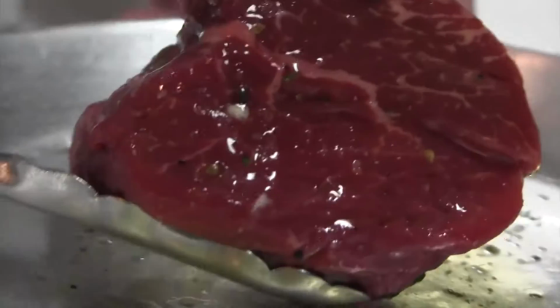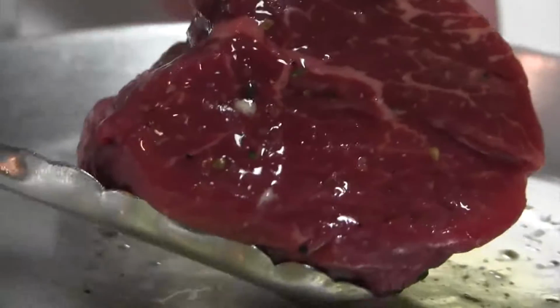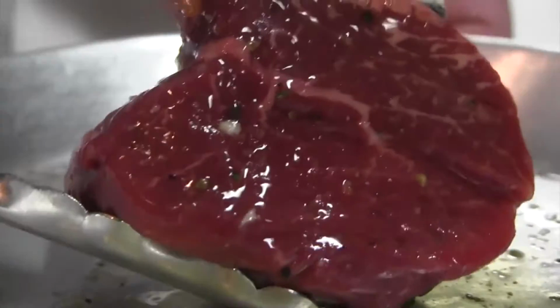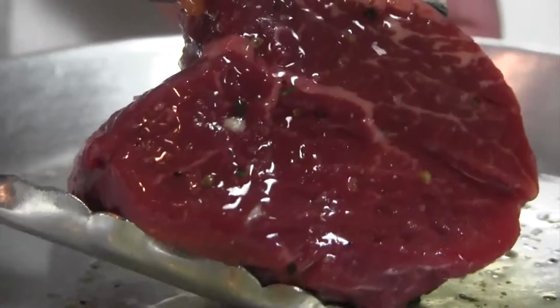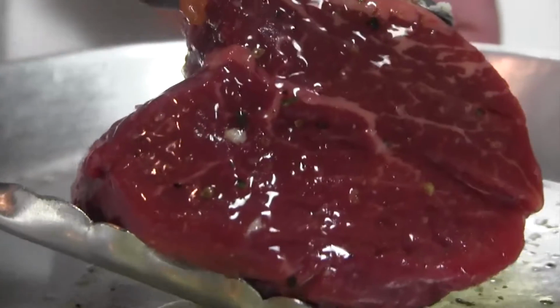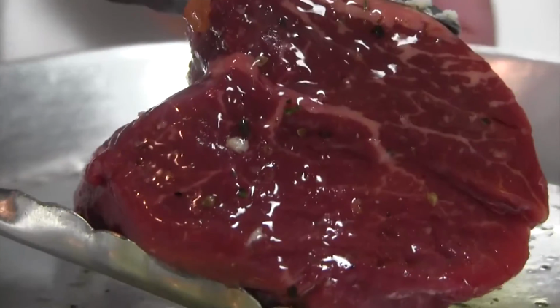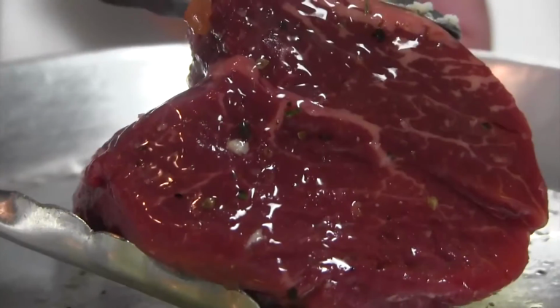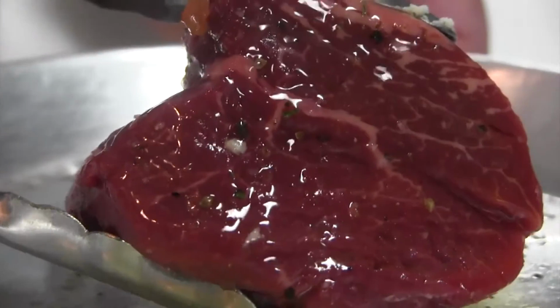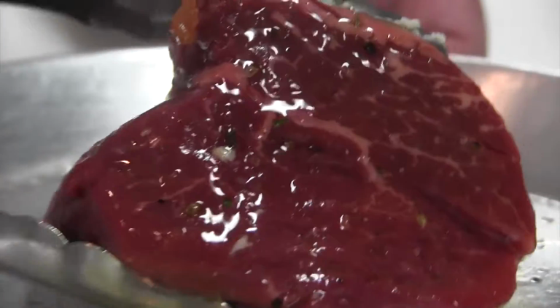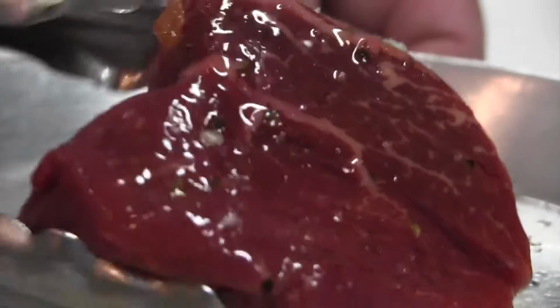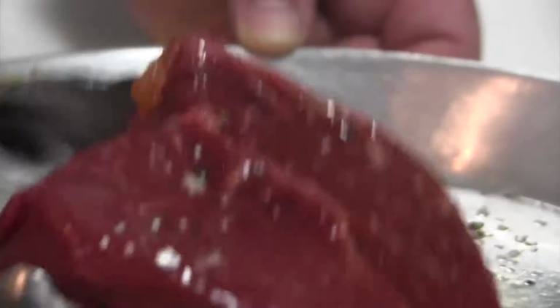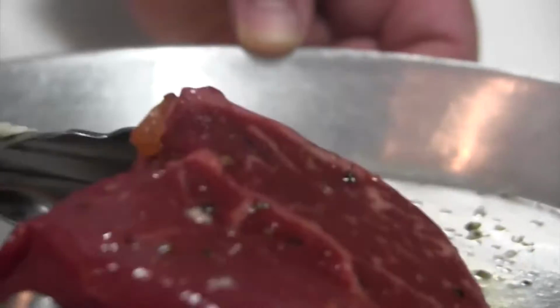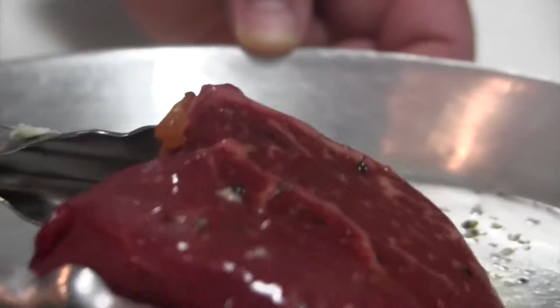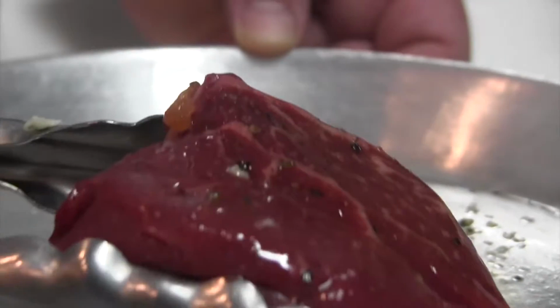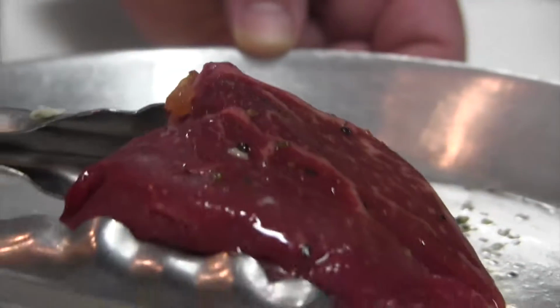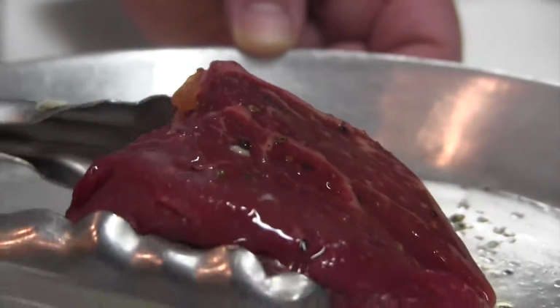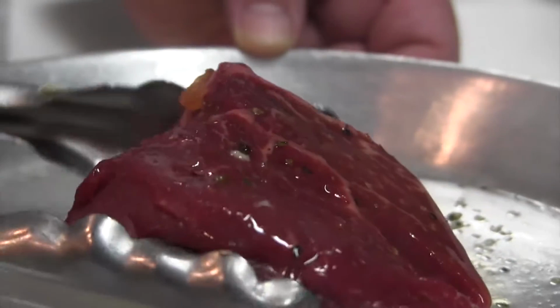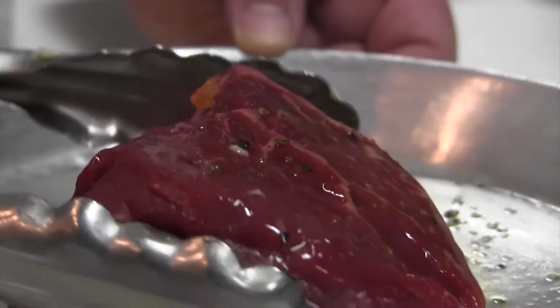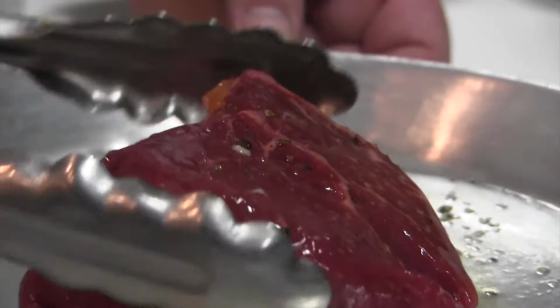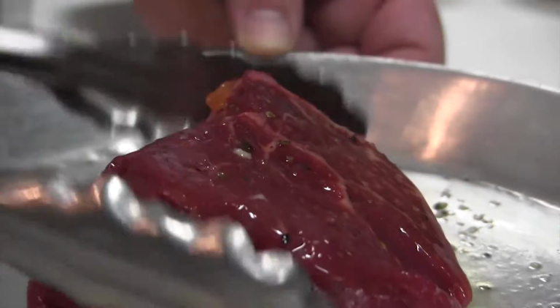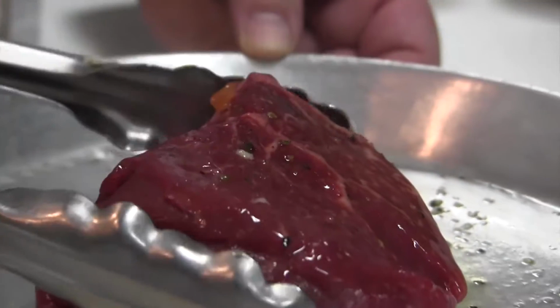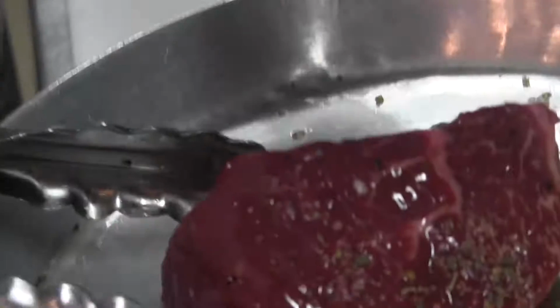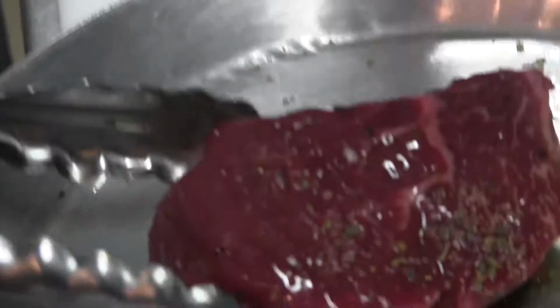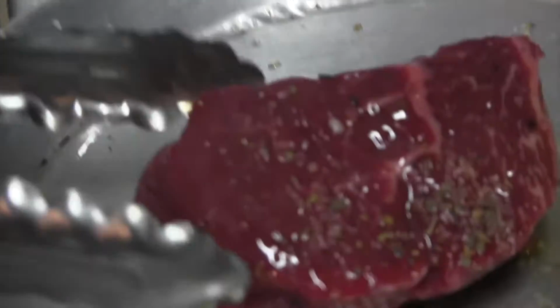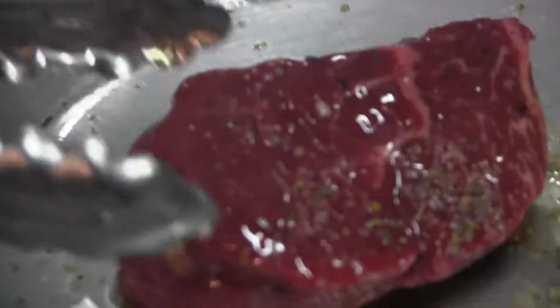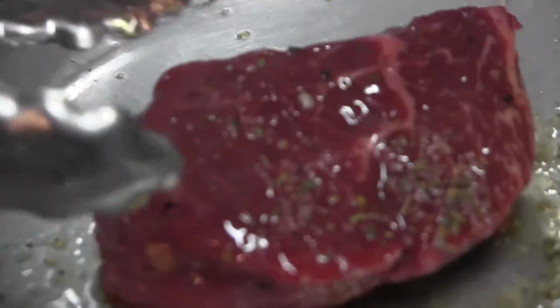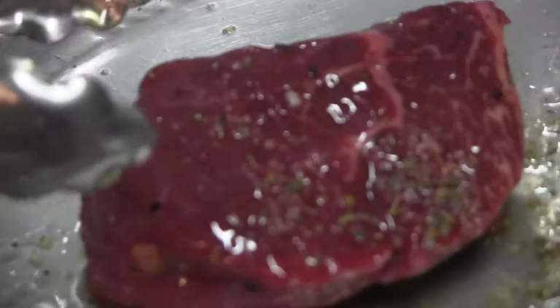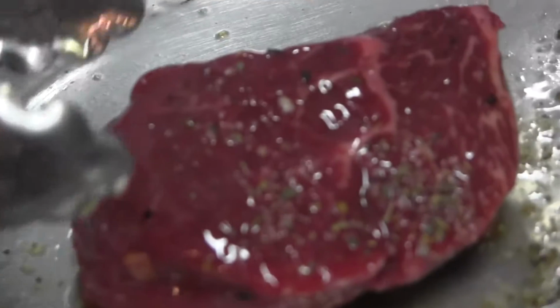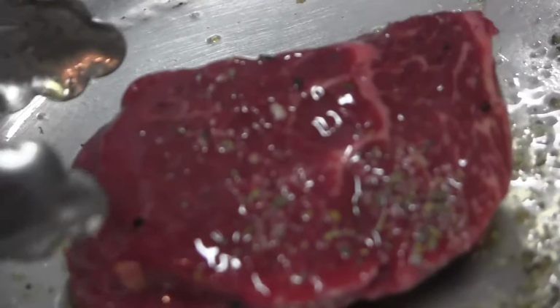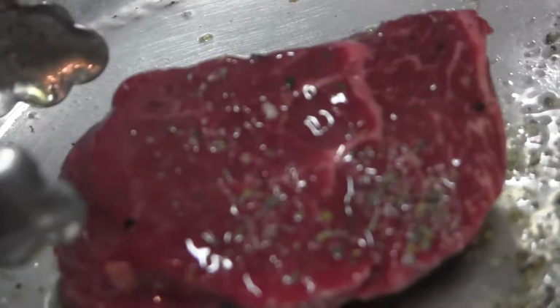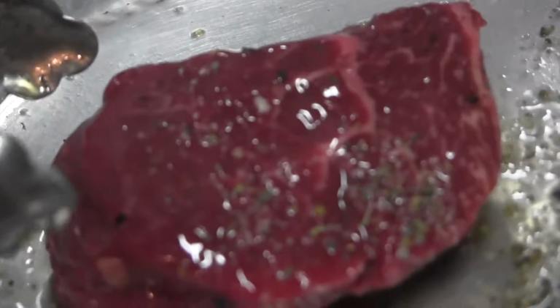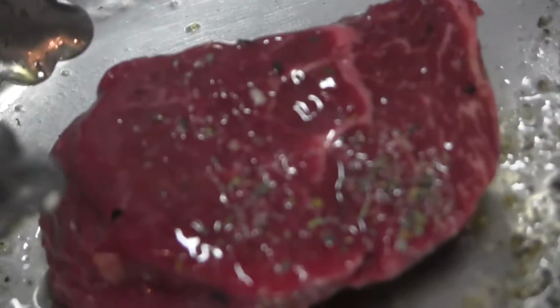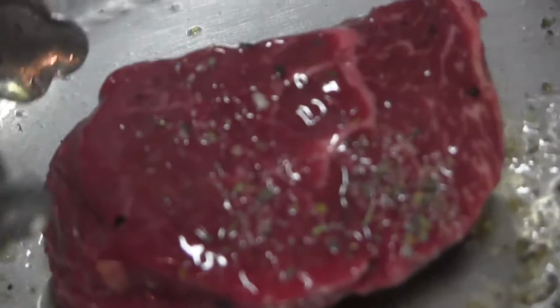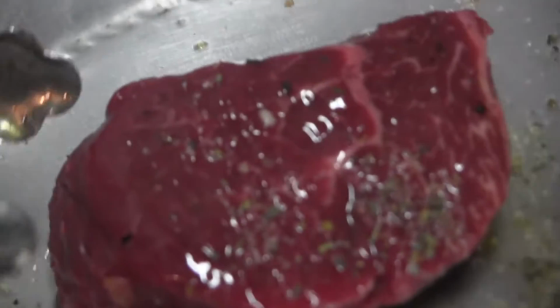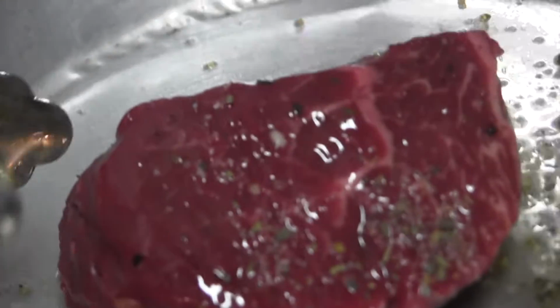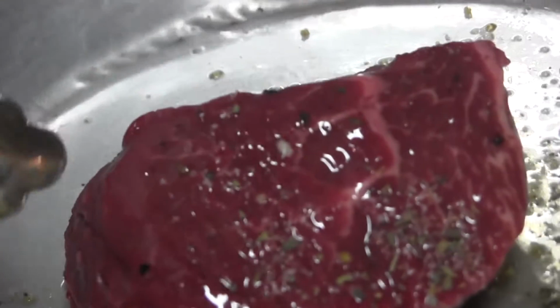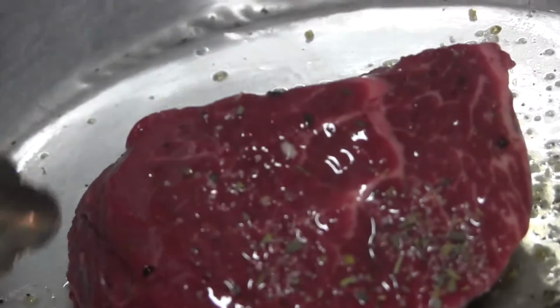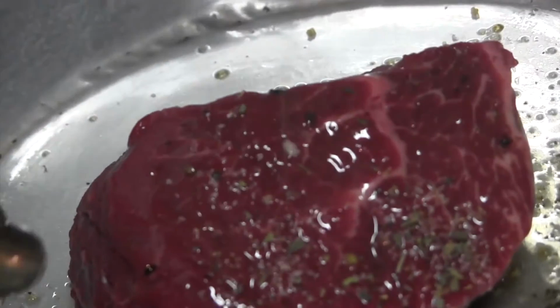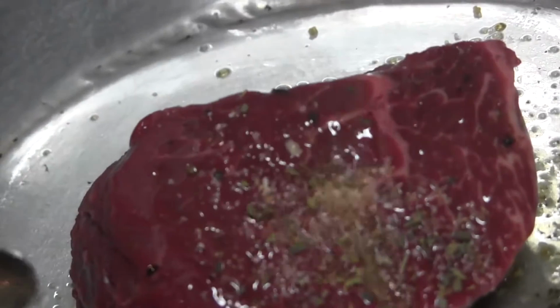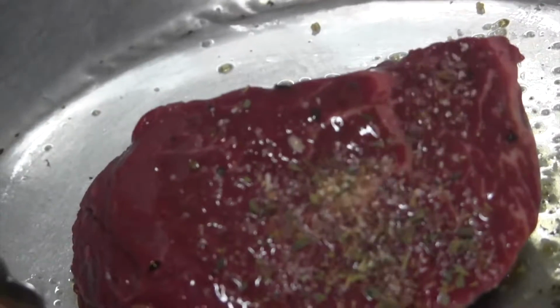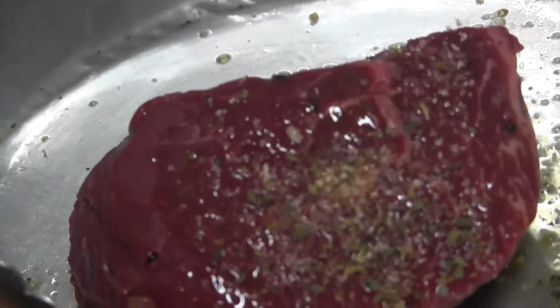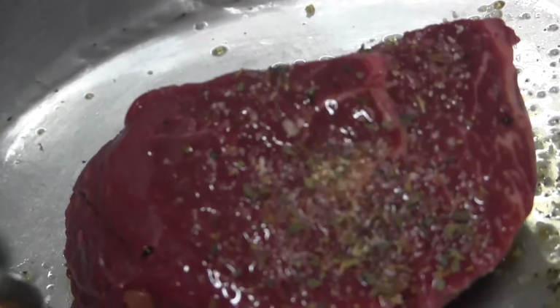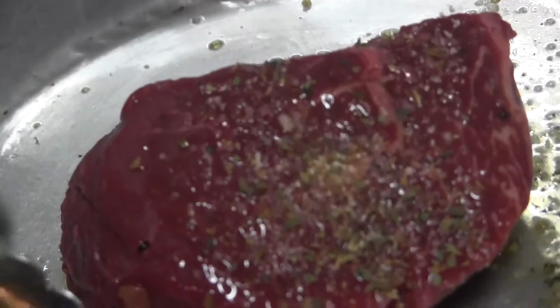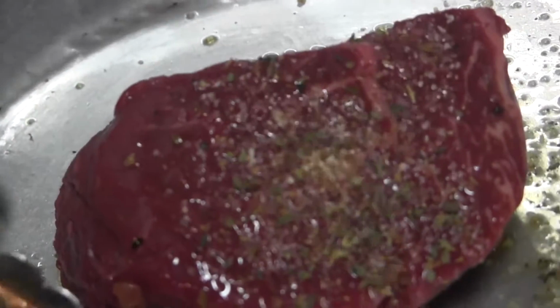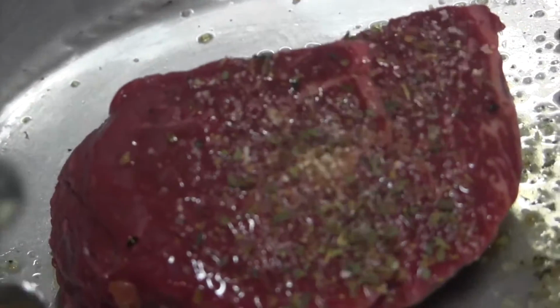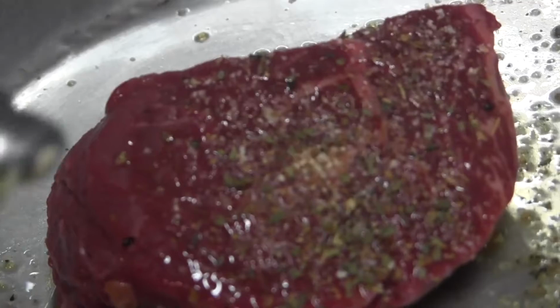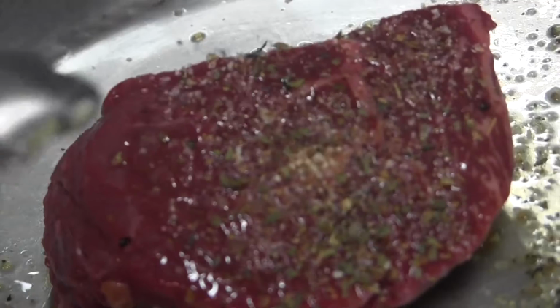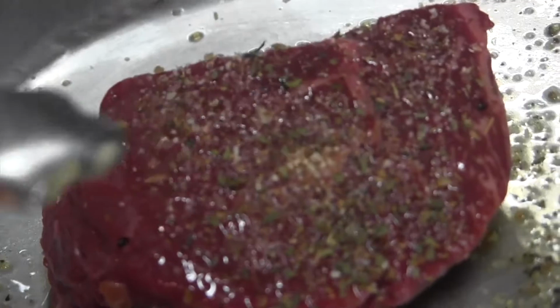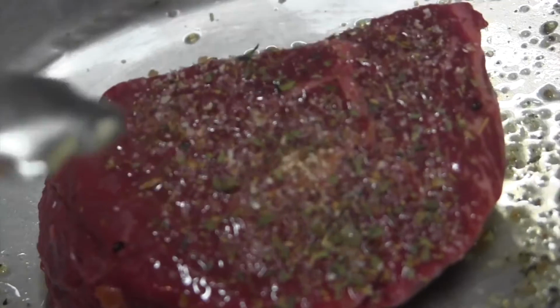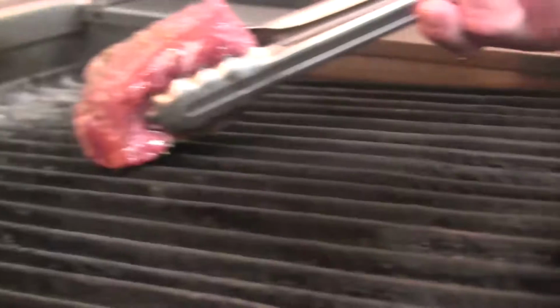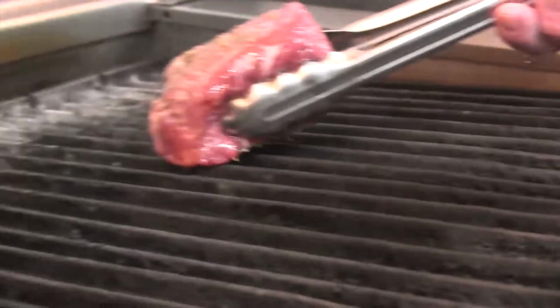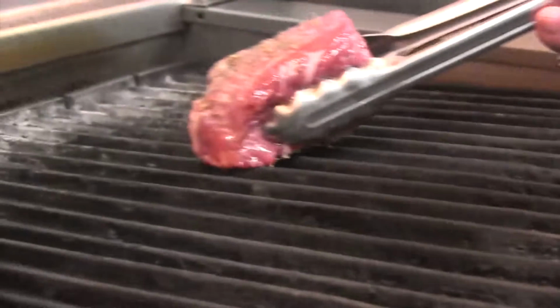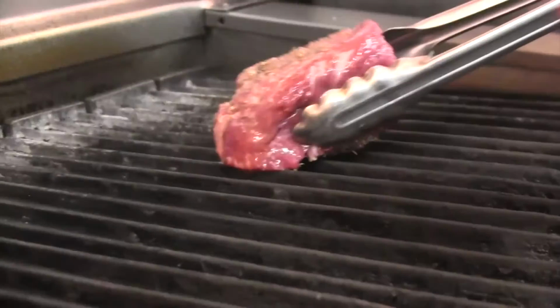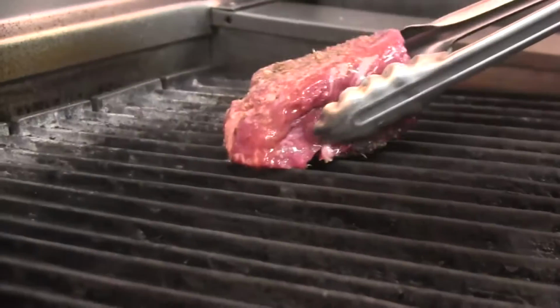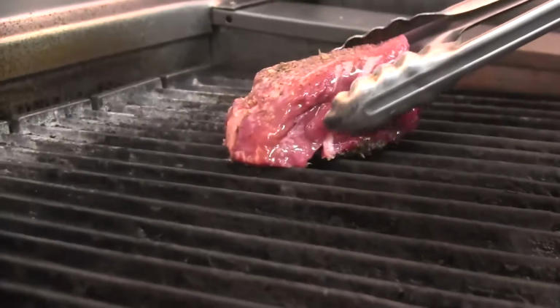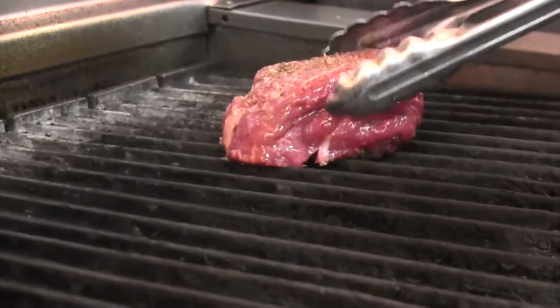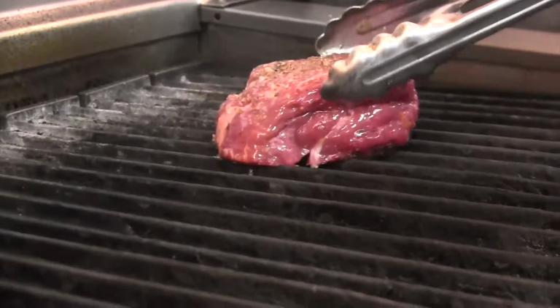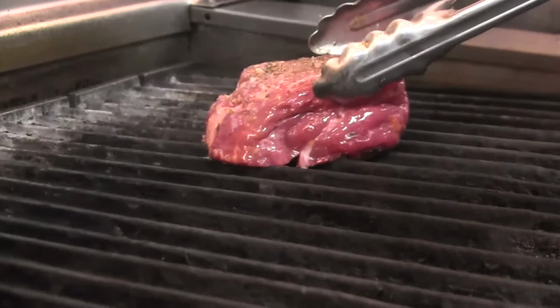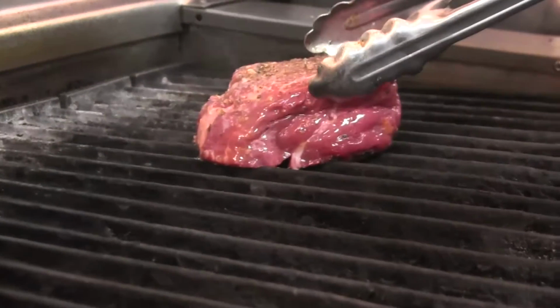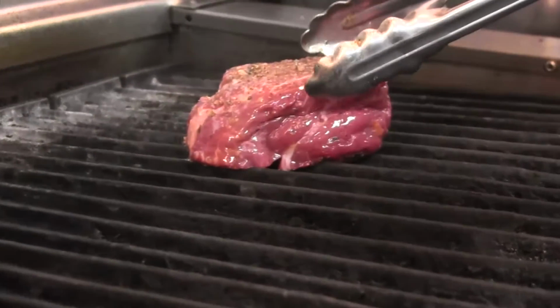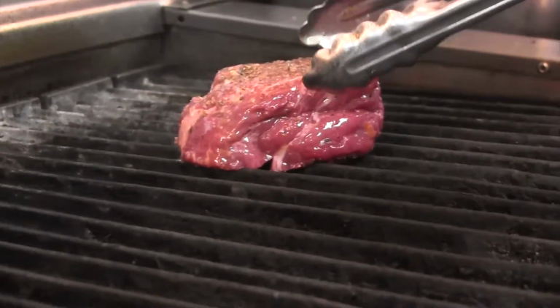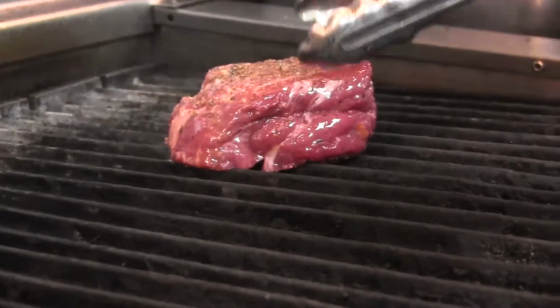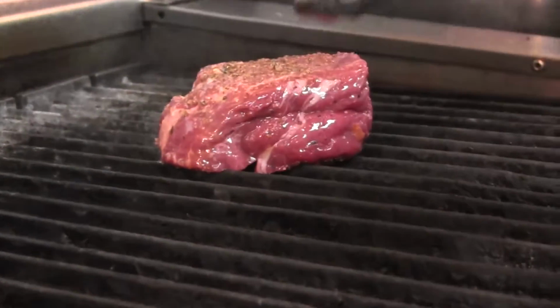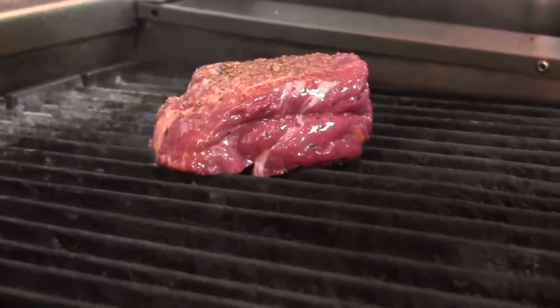First off, we'll add some of our Duke's steak seasoning salt, and then off to the broiler we go.